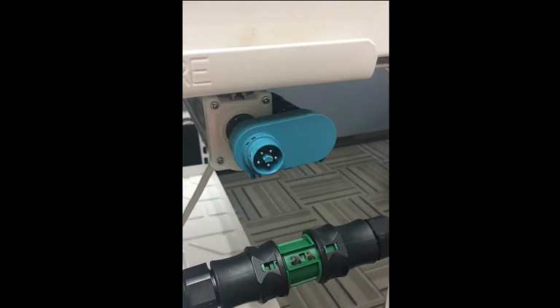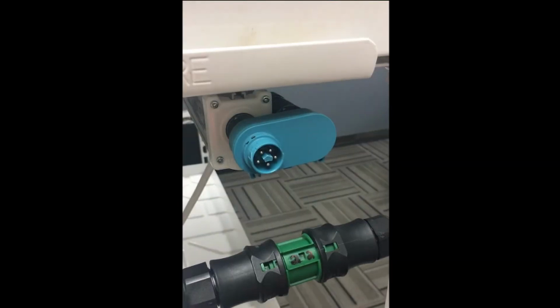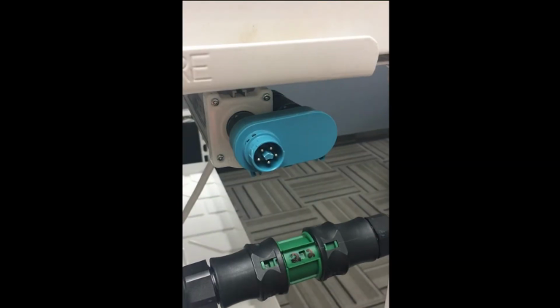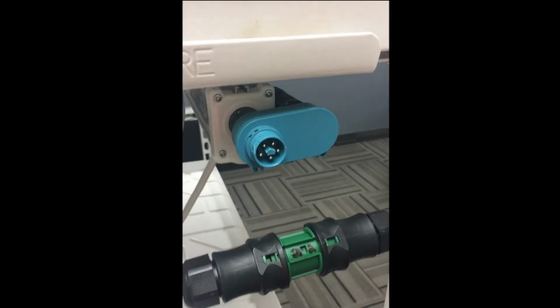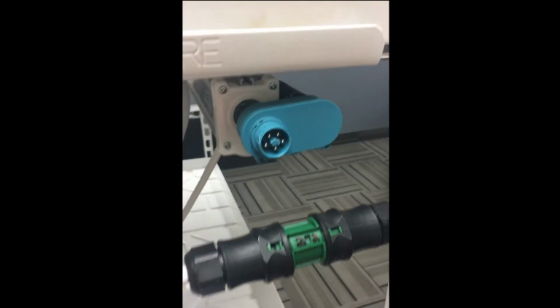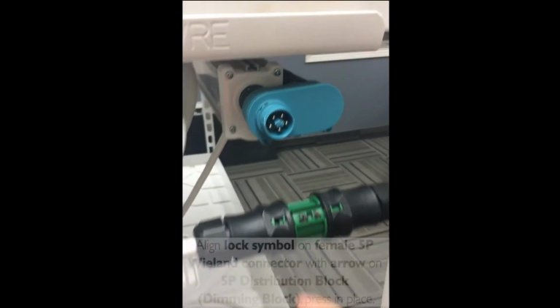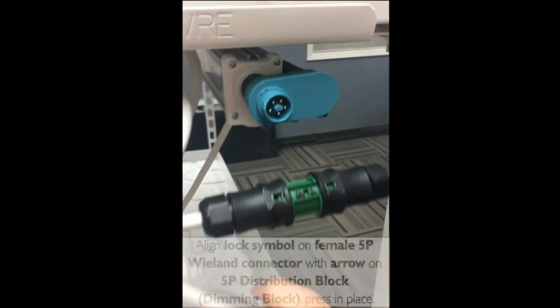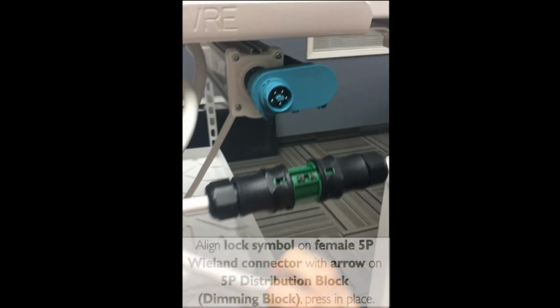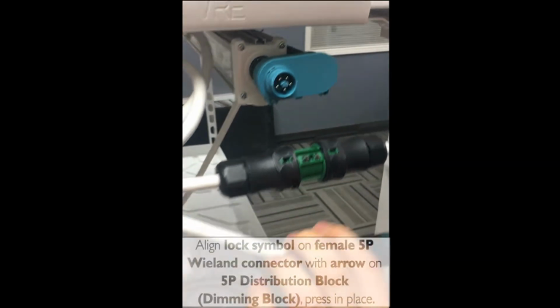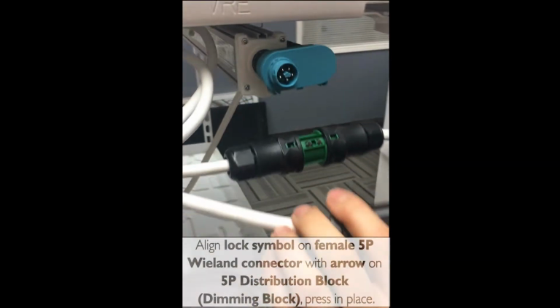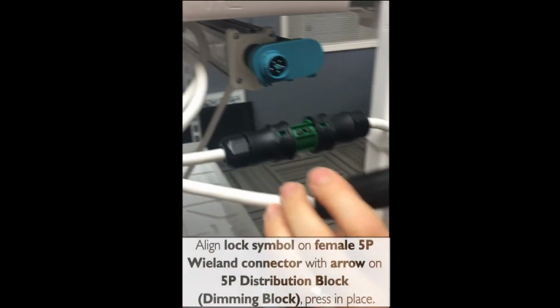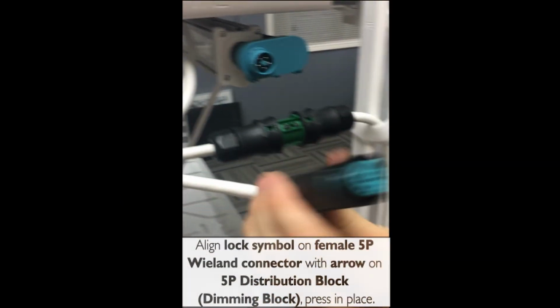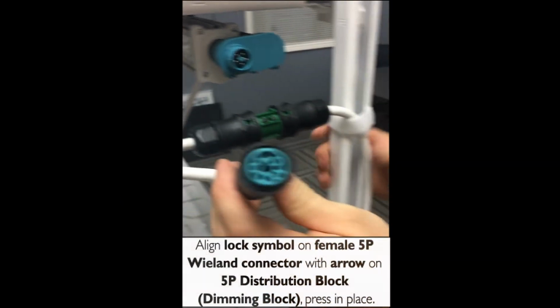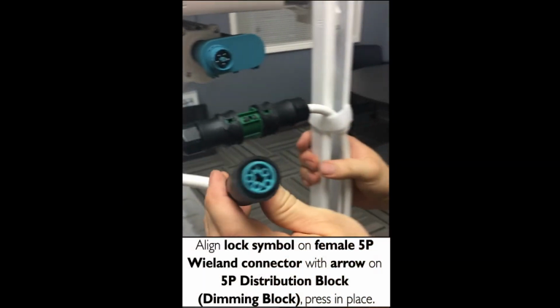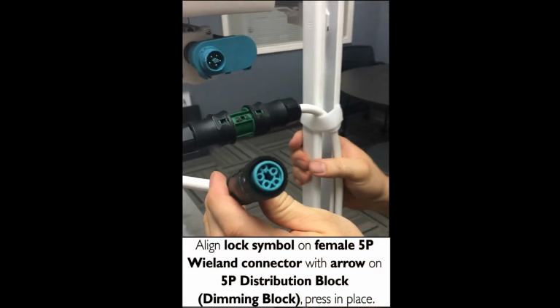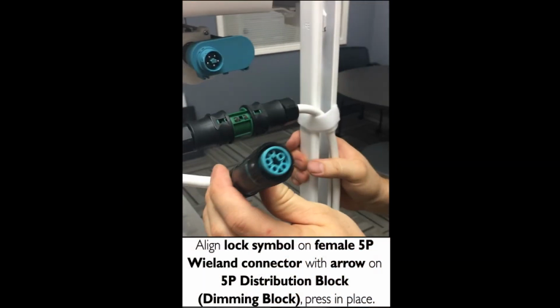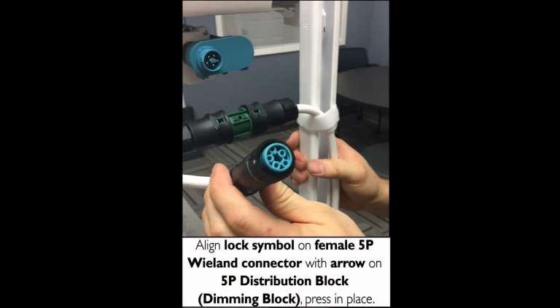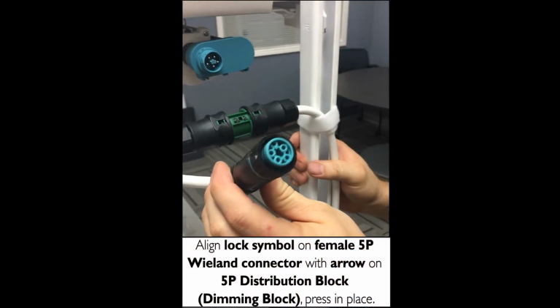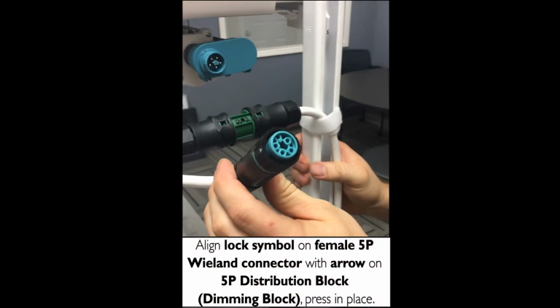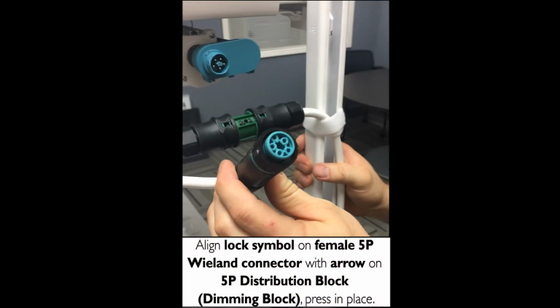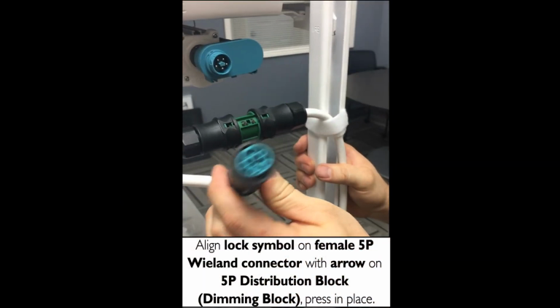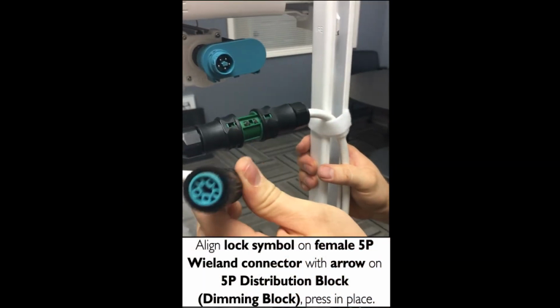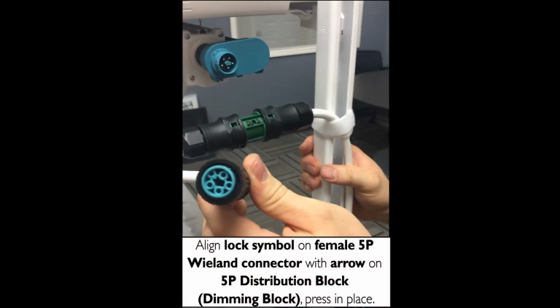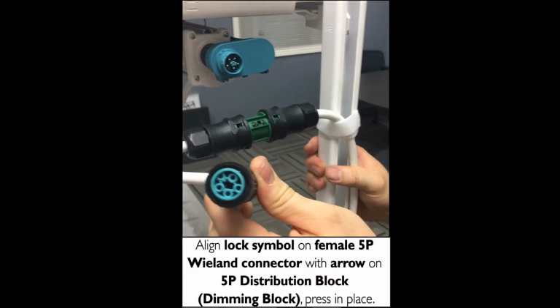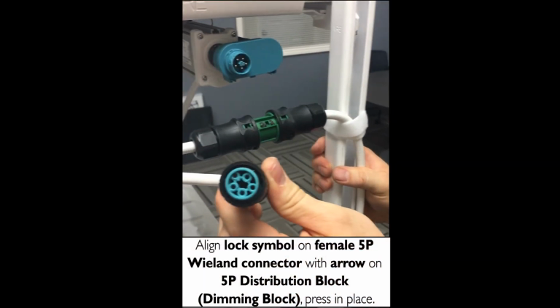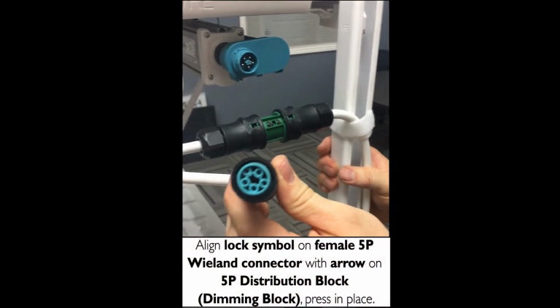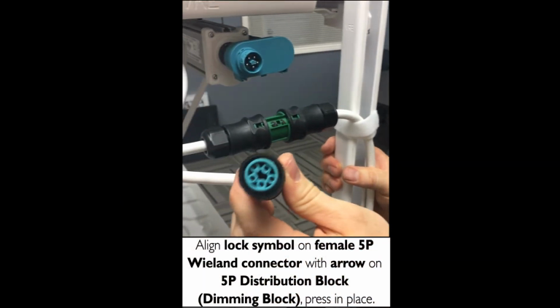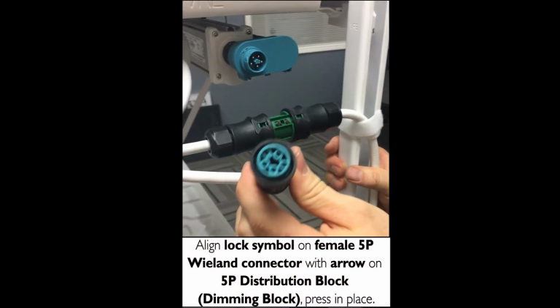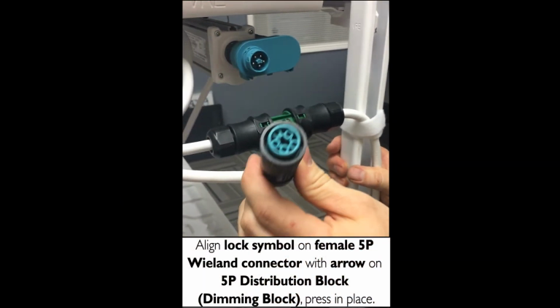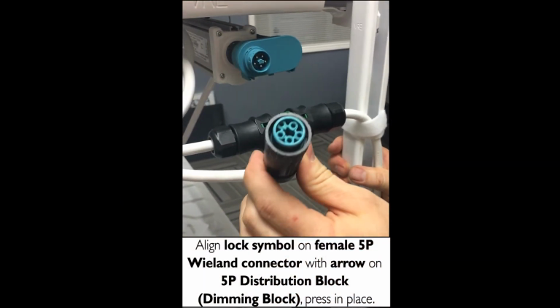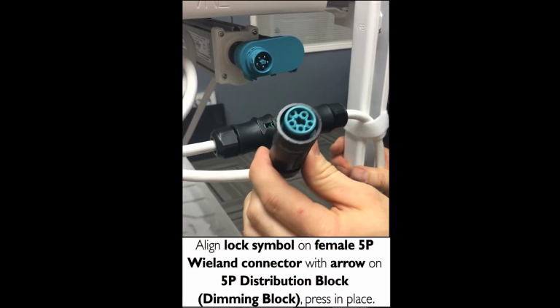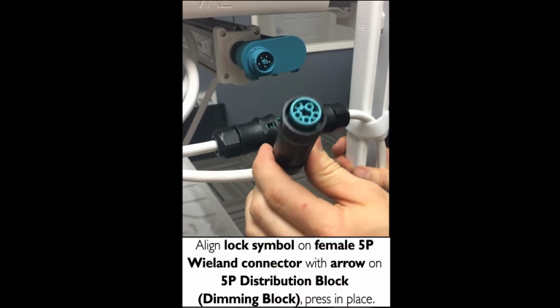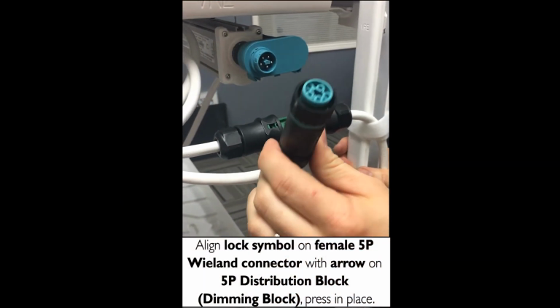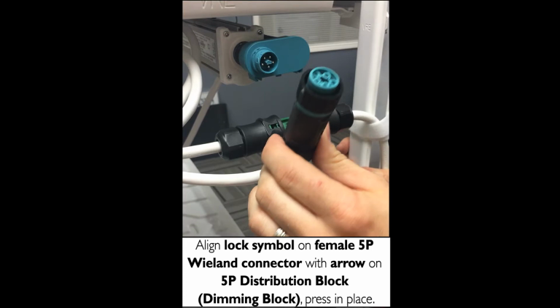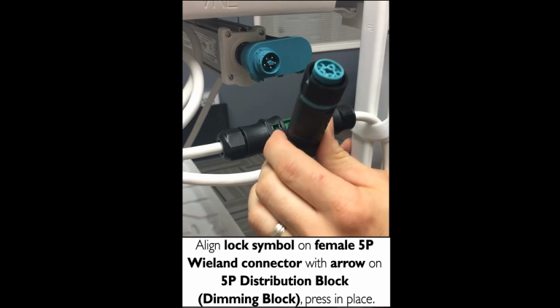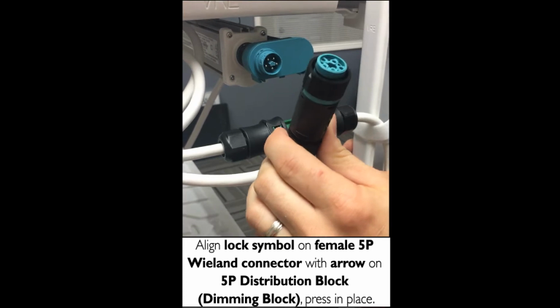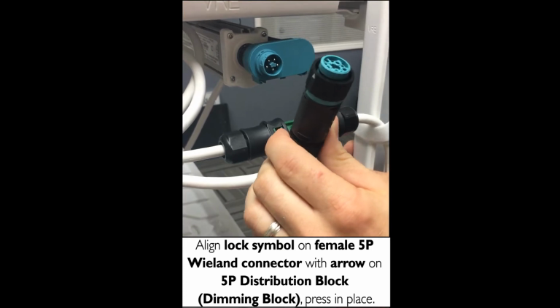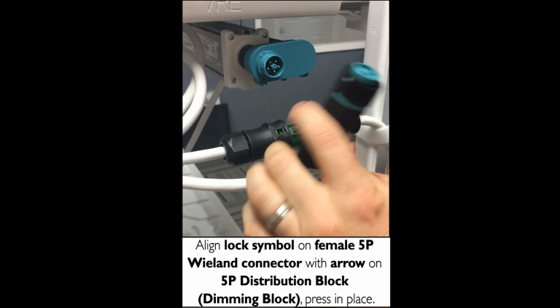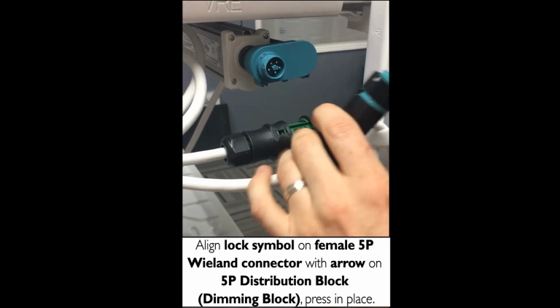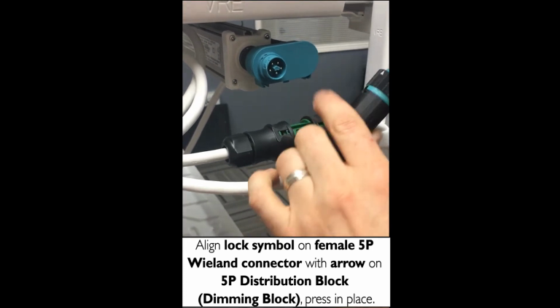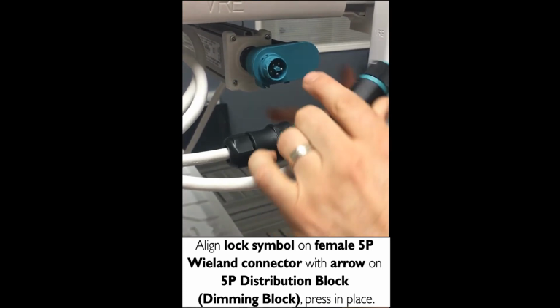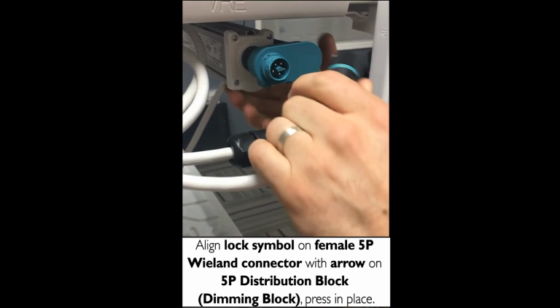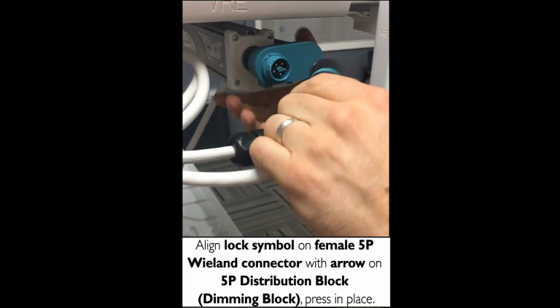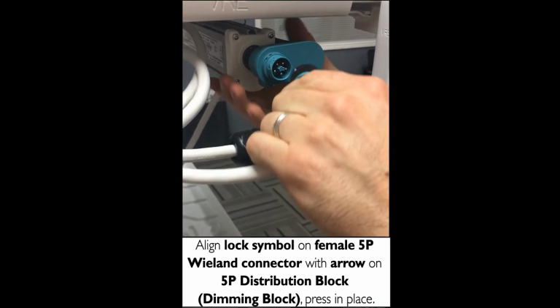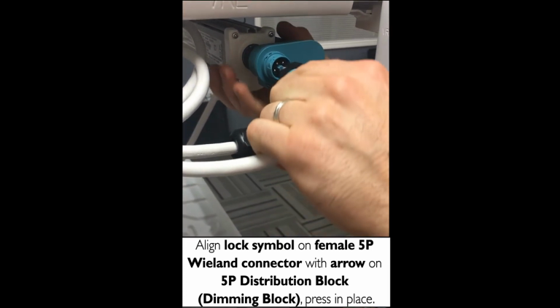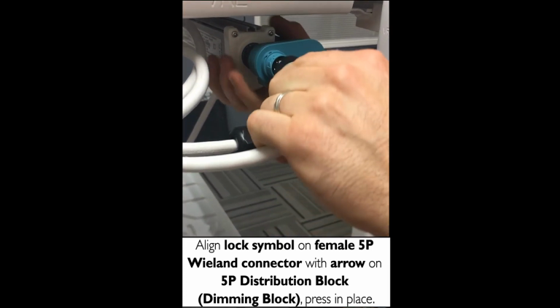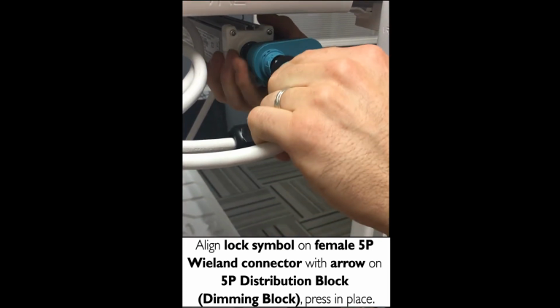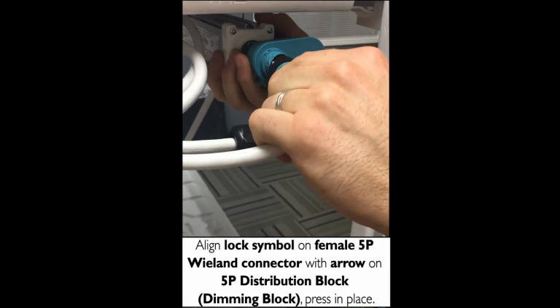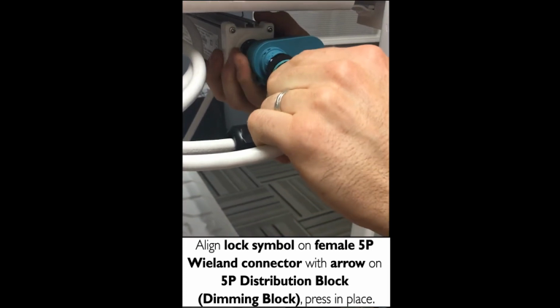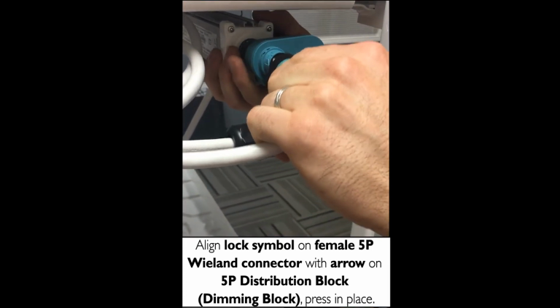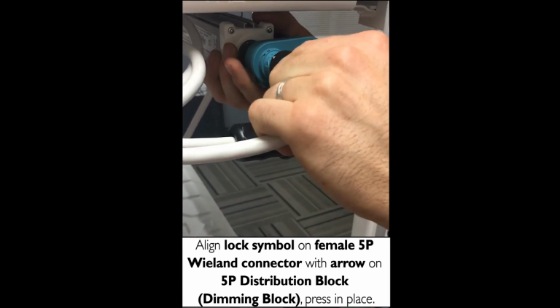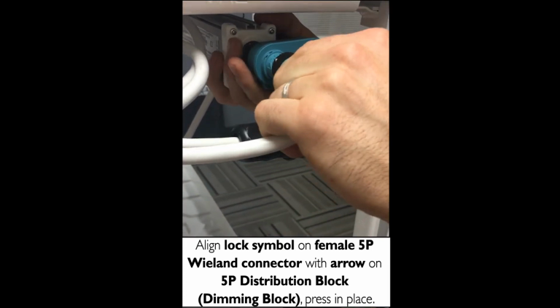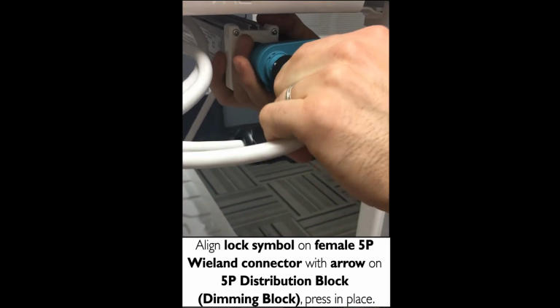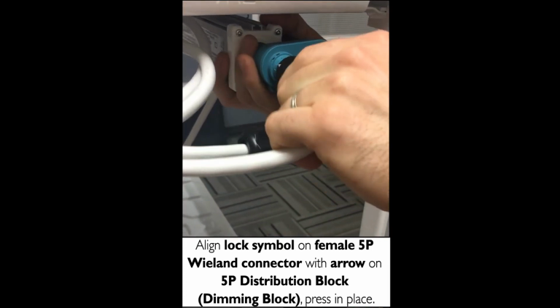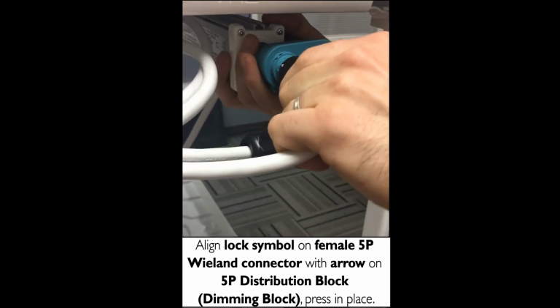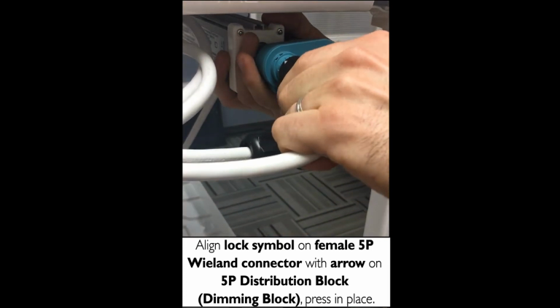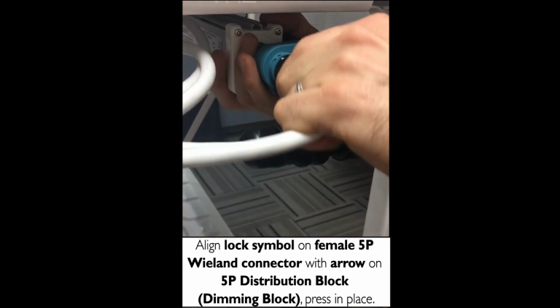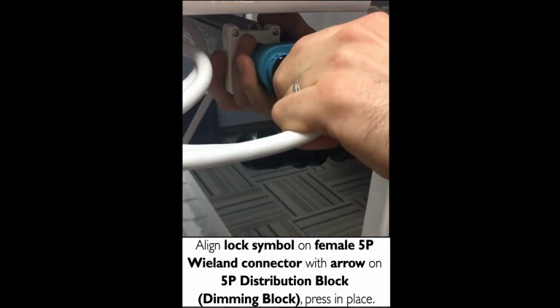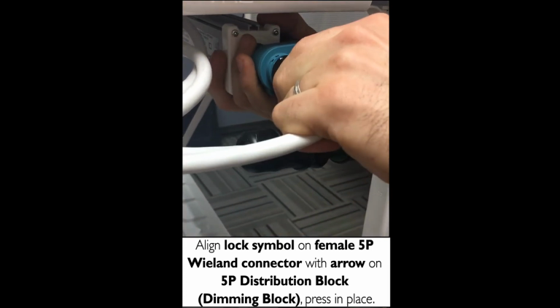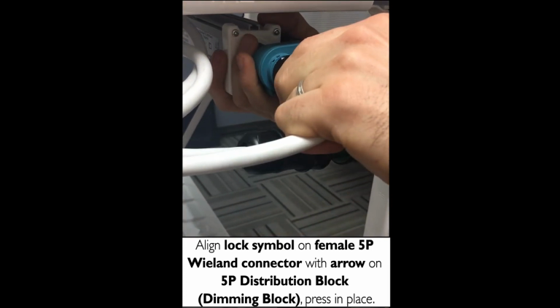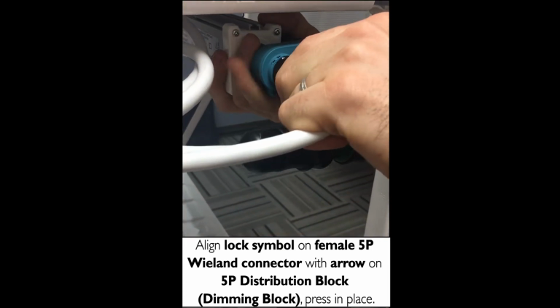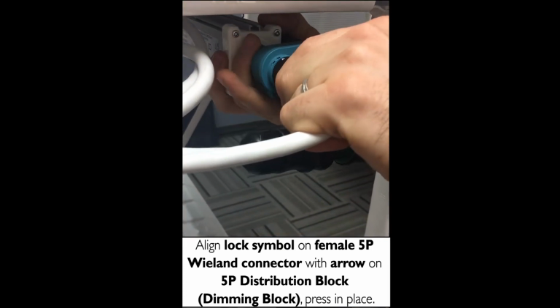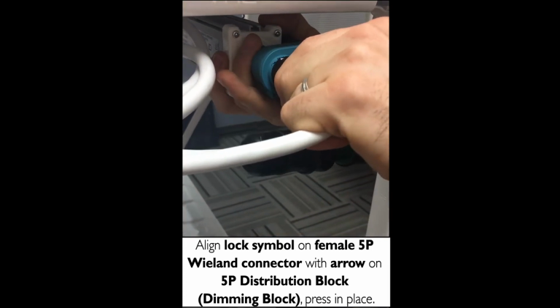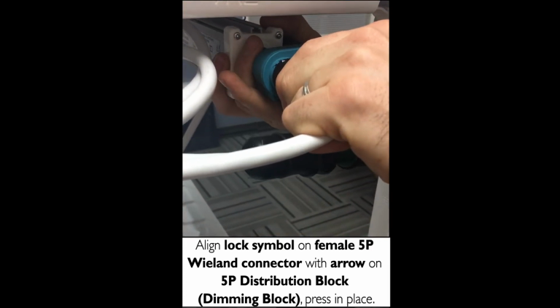Then you're going to take your power feed, which is your female 5-pole Wieland connector, and you're going to plug it into the male portion of the dimming block.